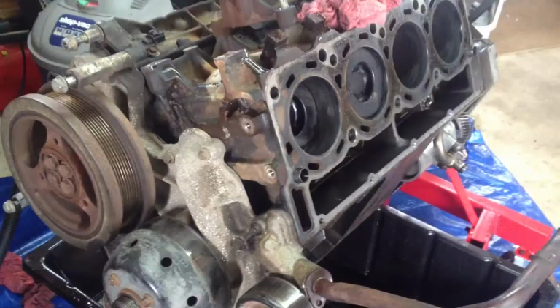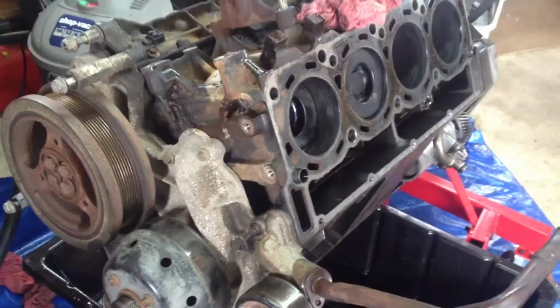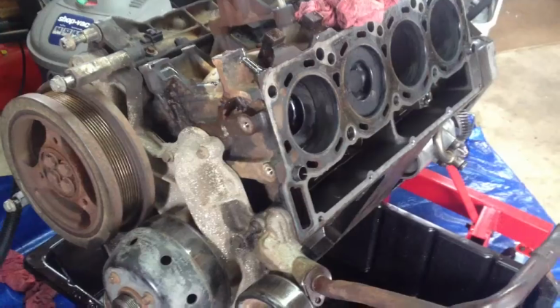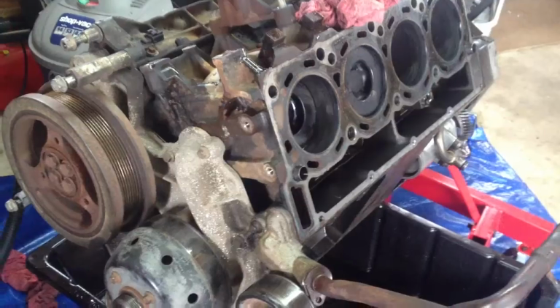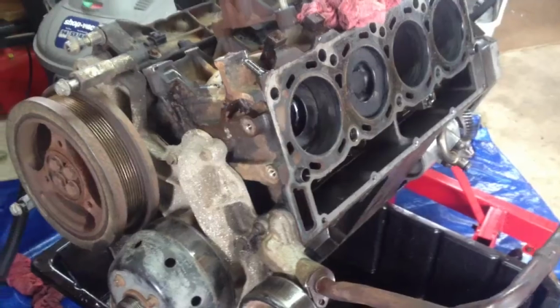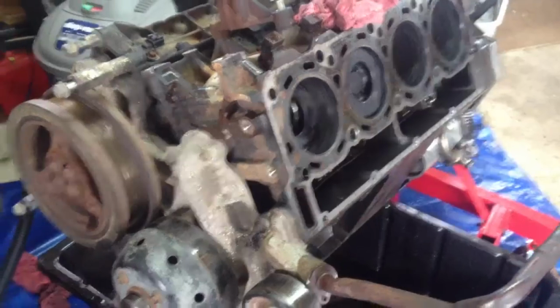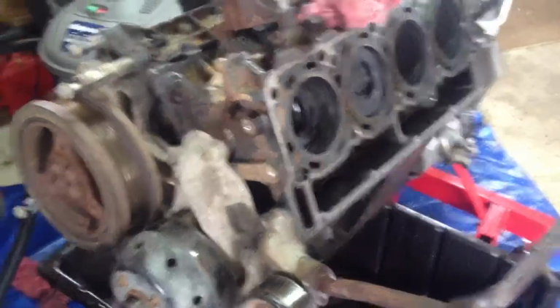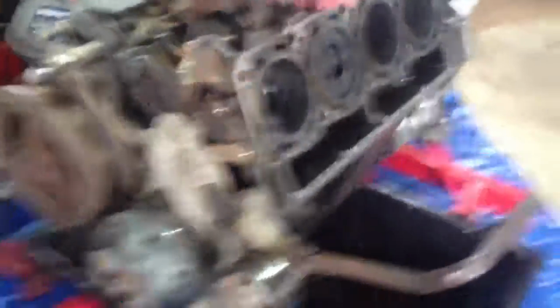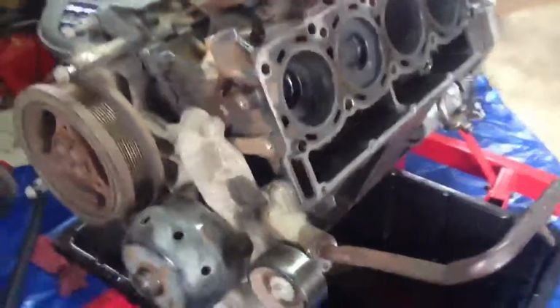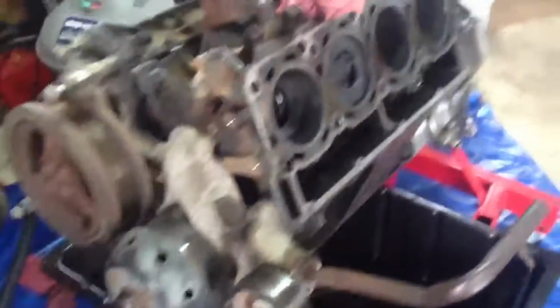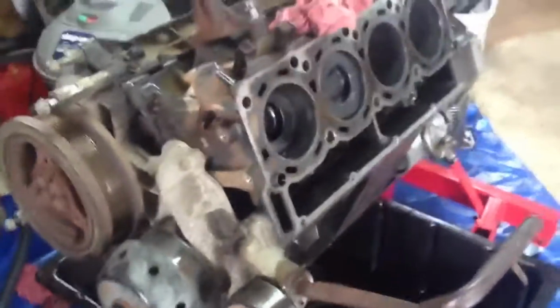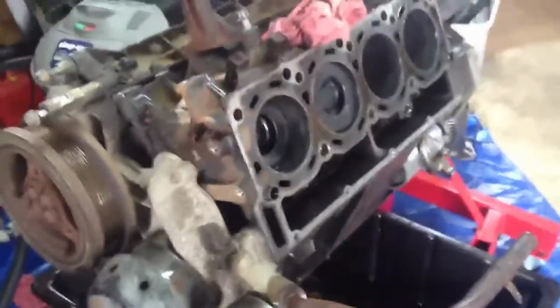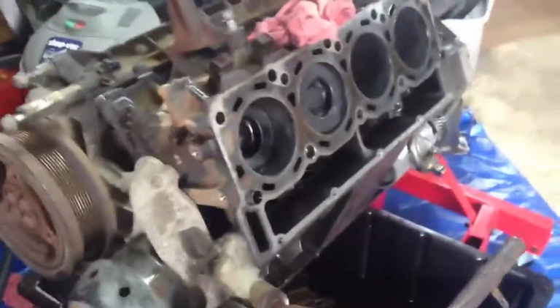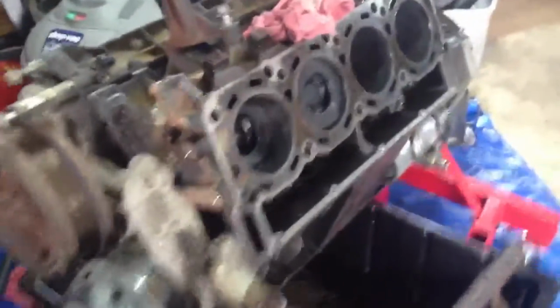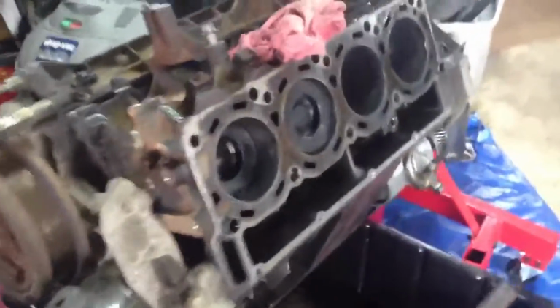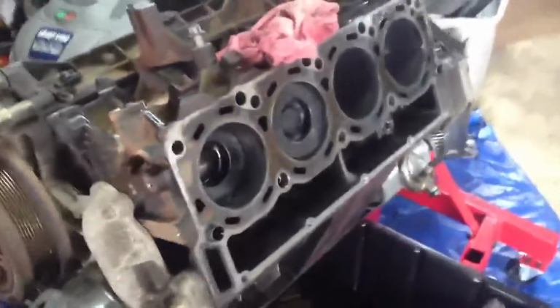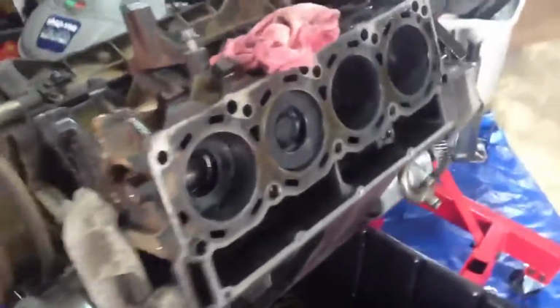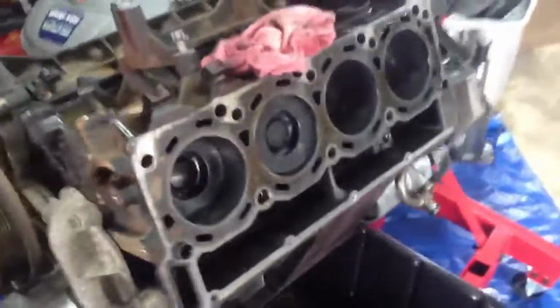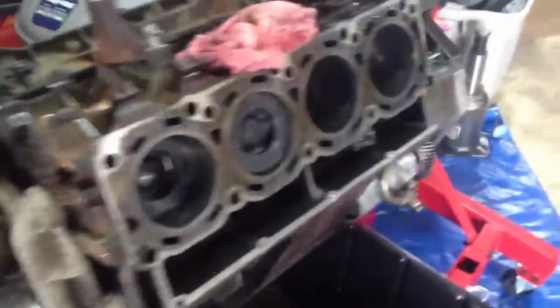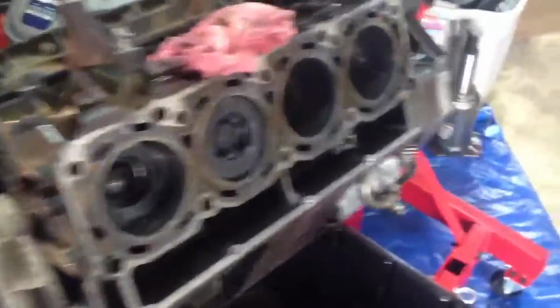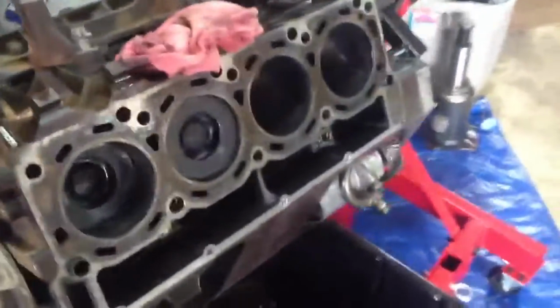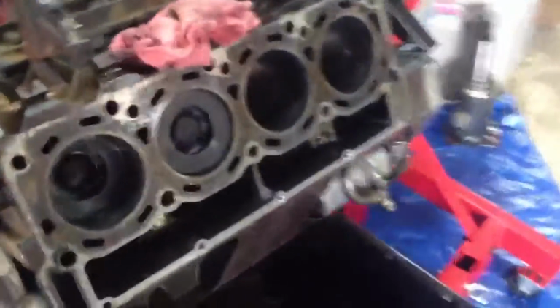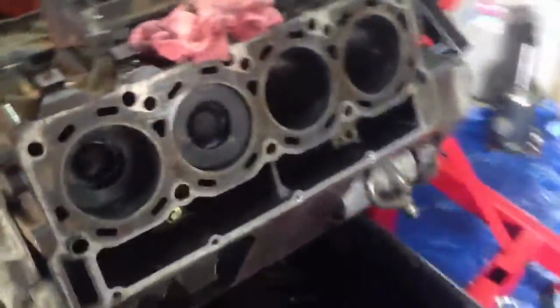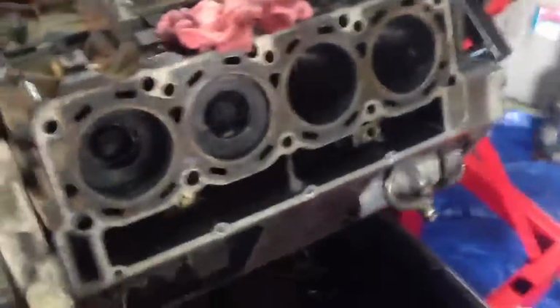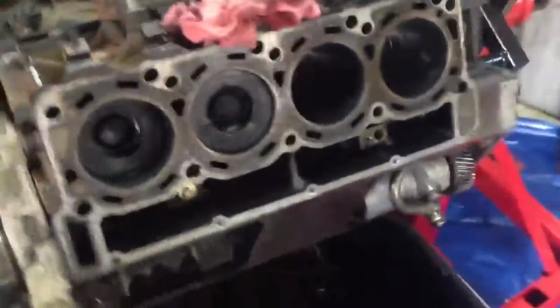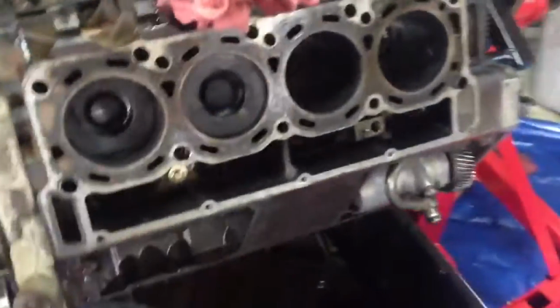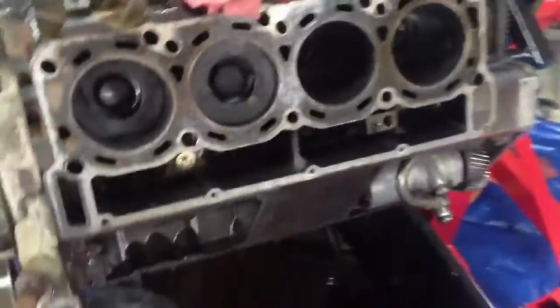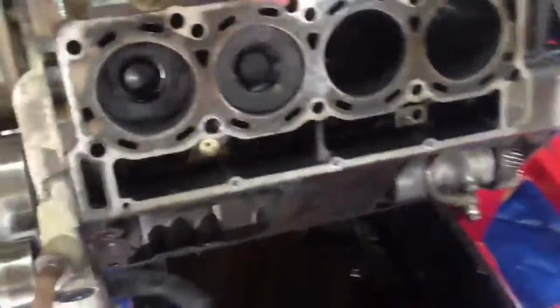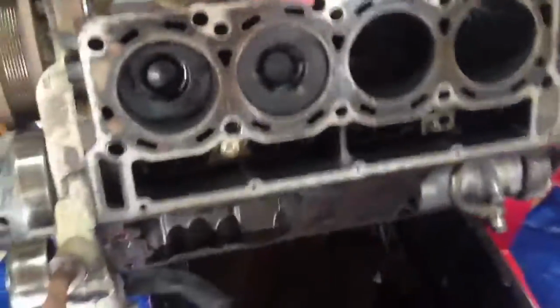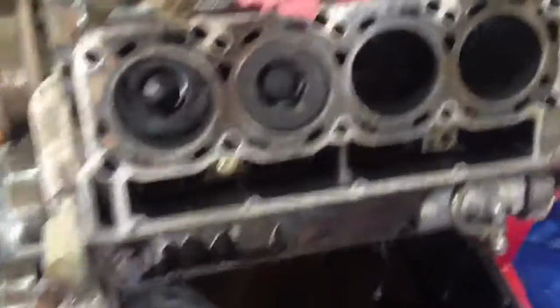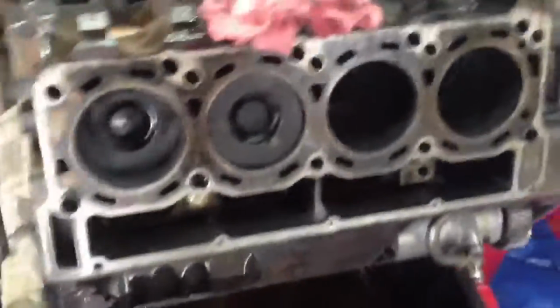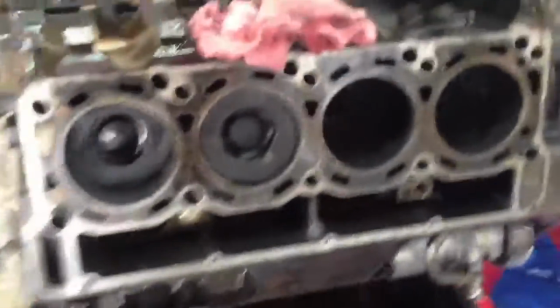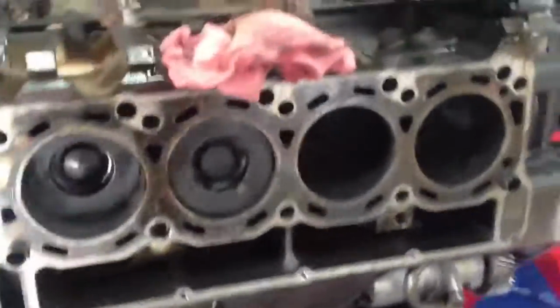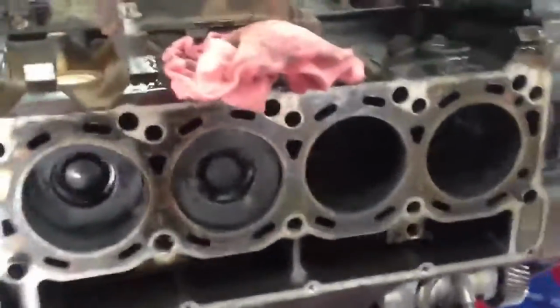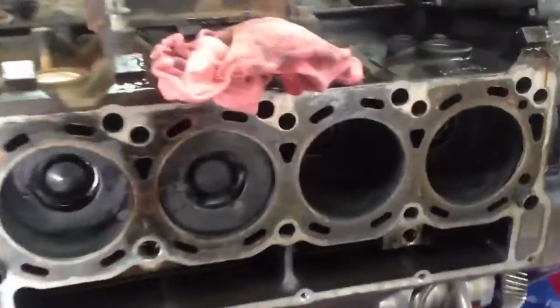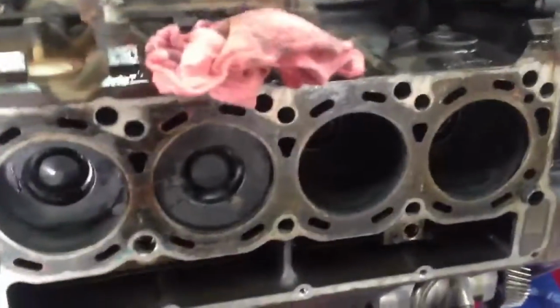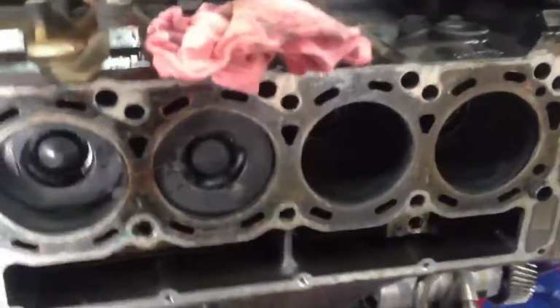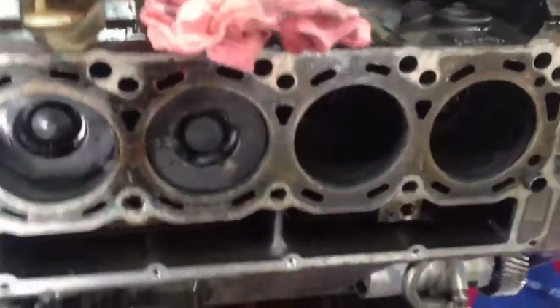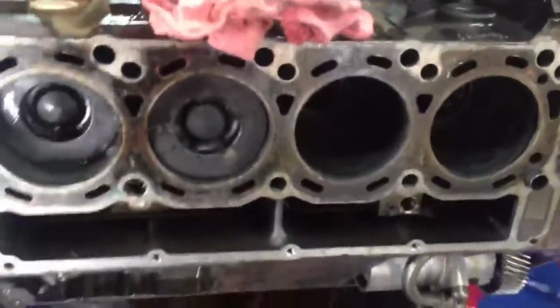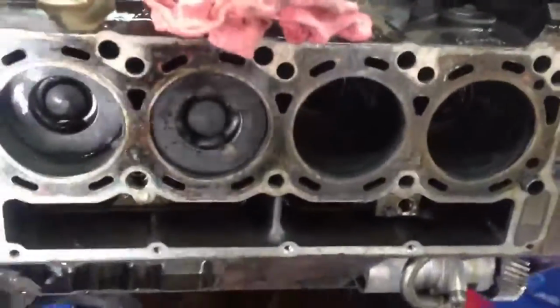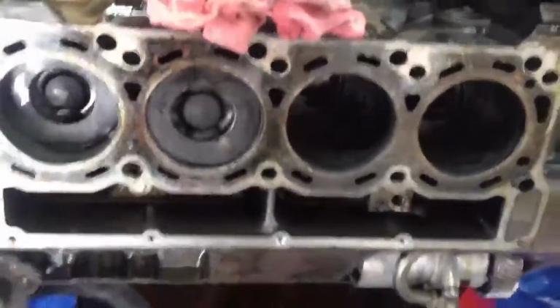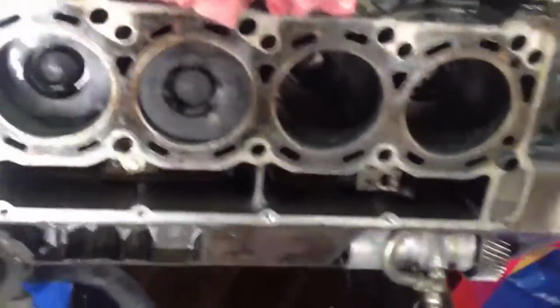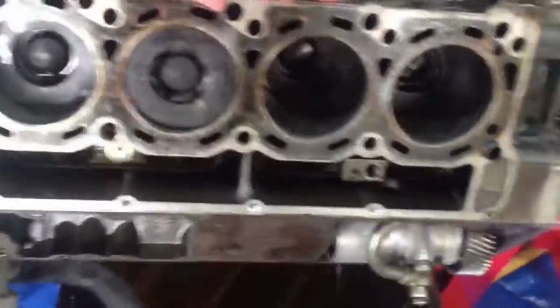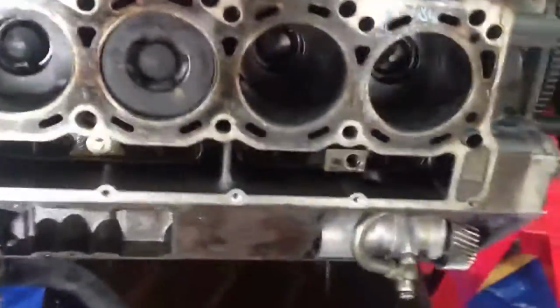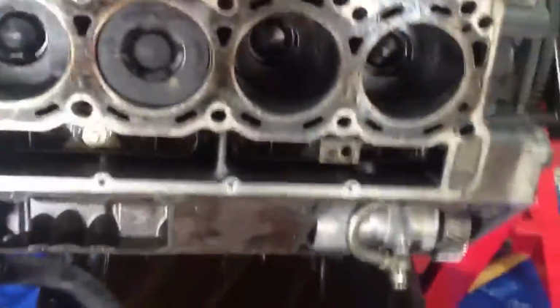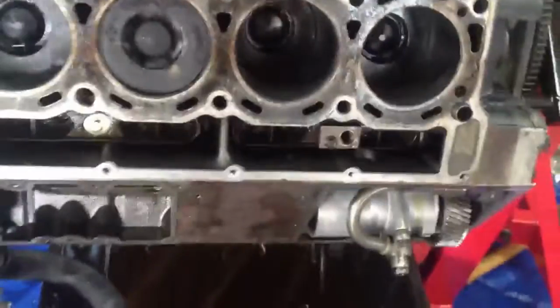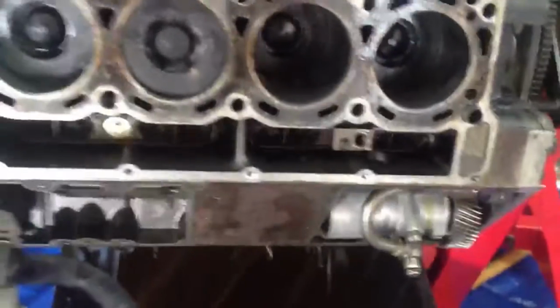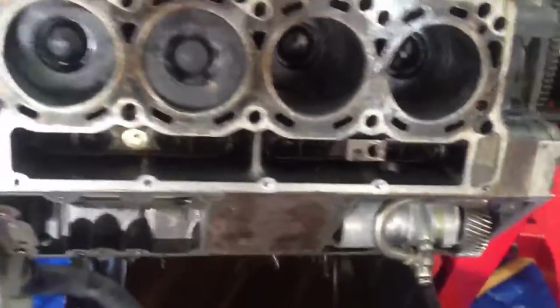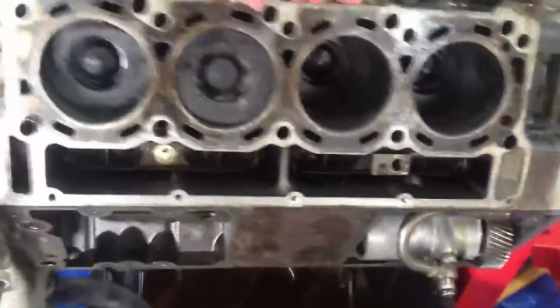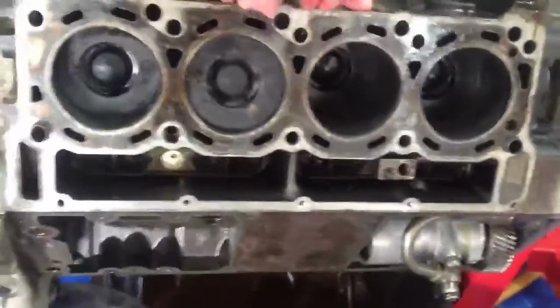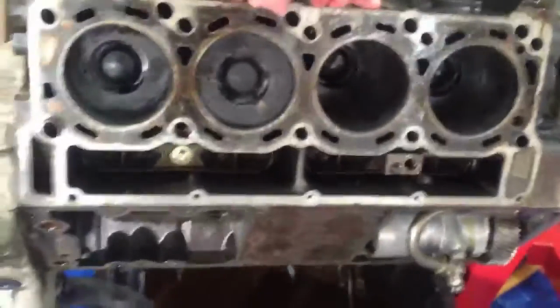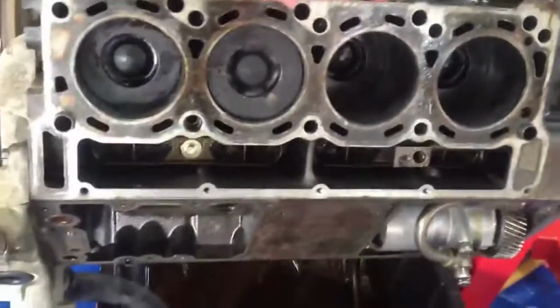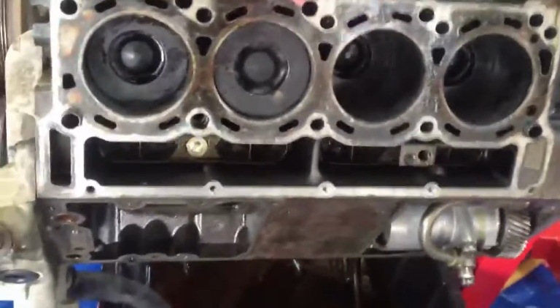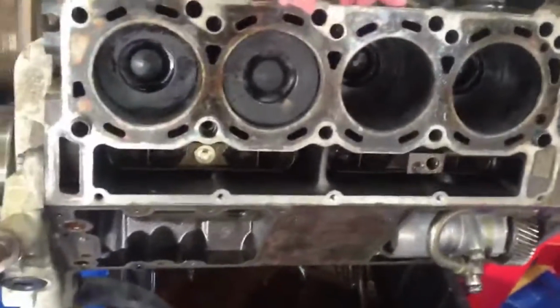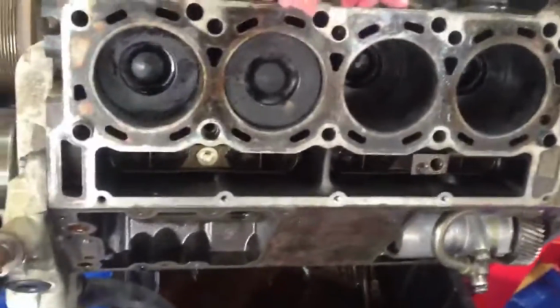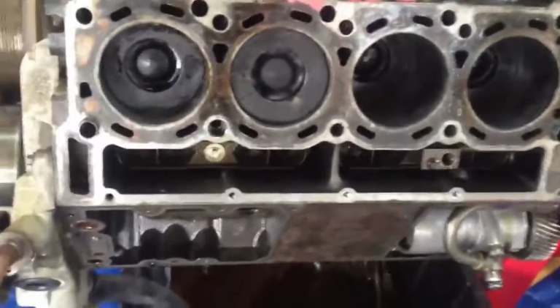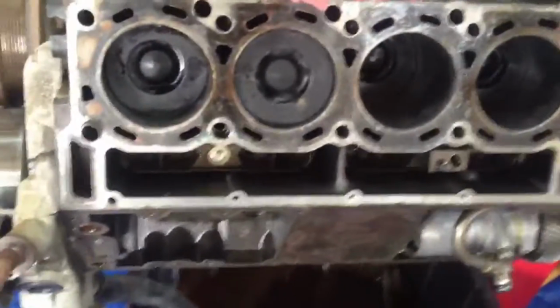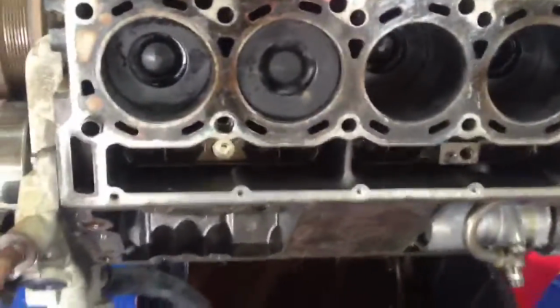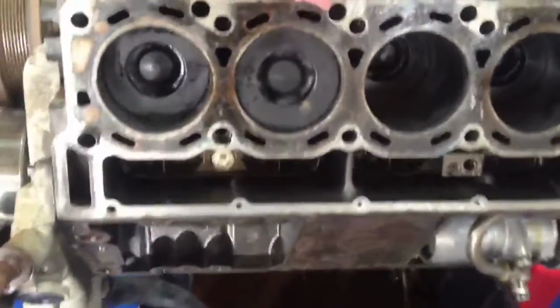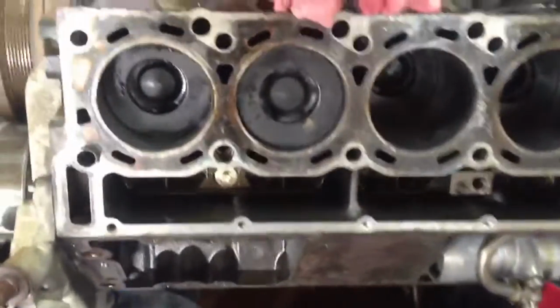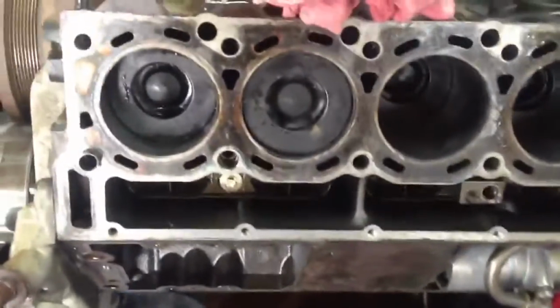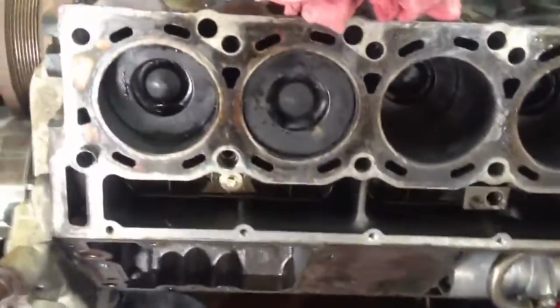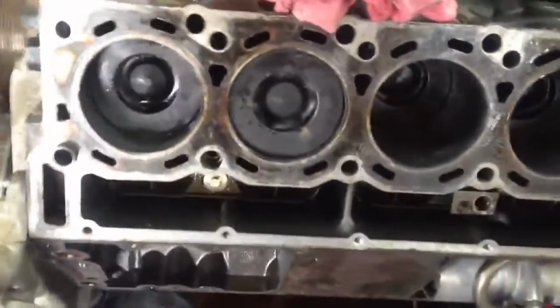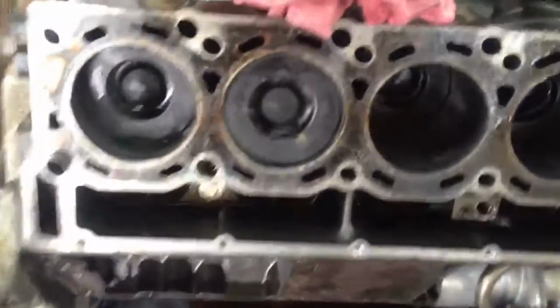Another quick update. Here's the 6.0. I've got the heads taken off. I've got everything pretty much cleaned up here.